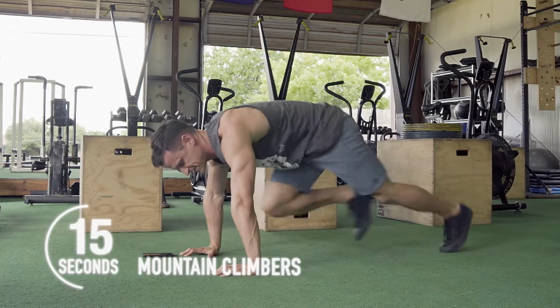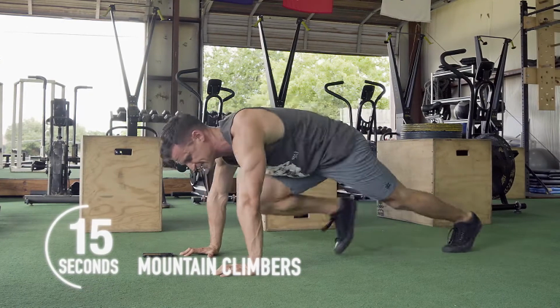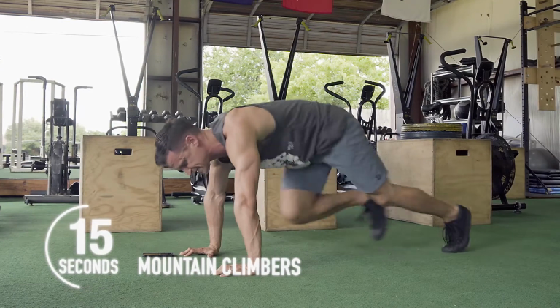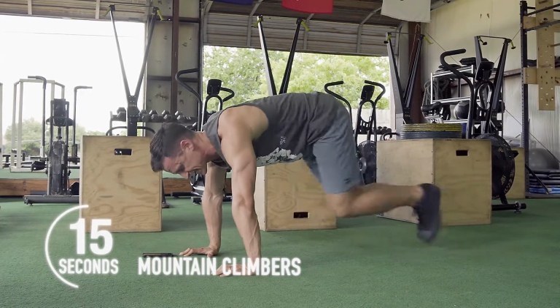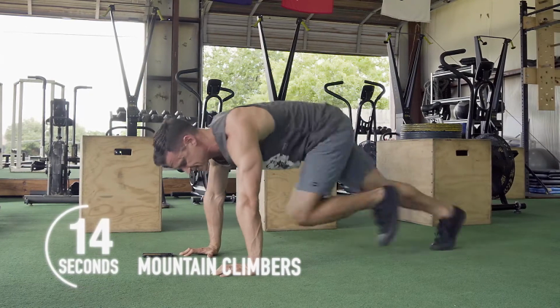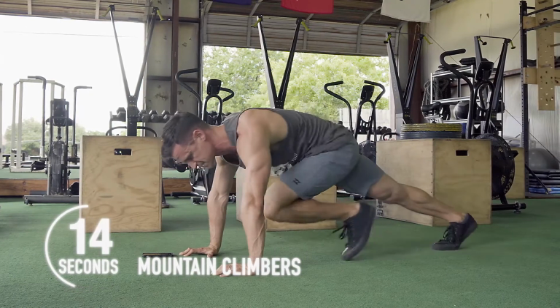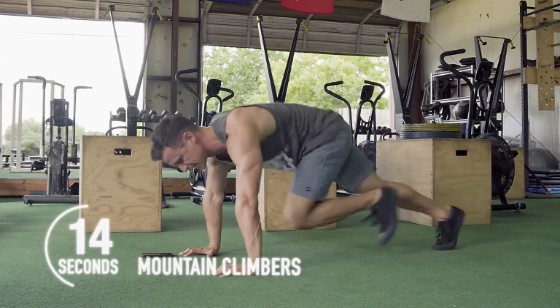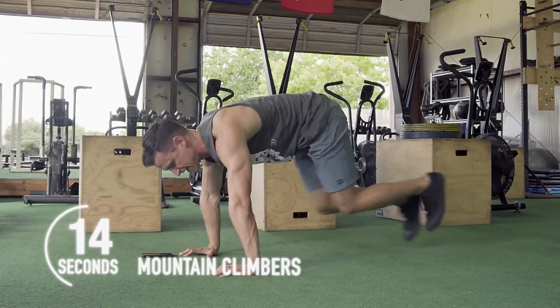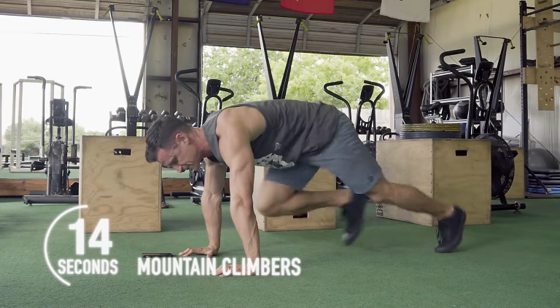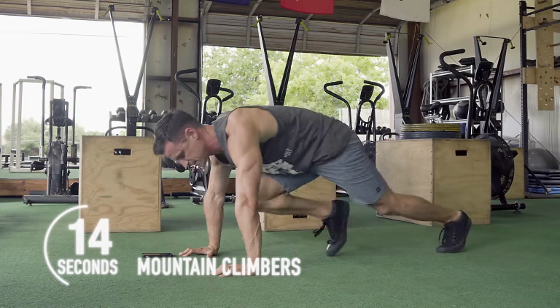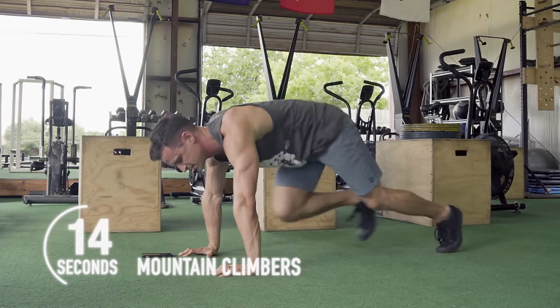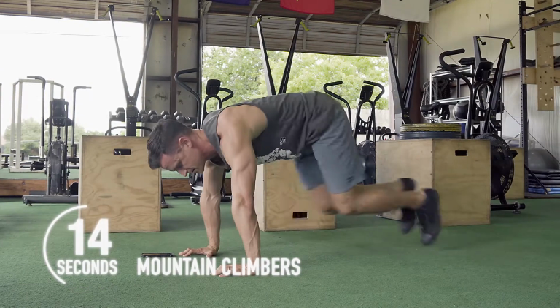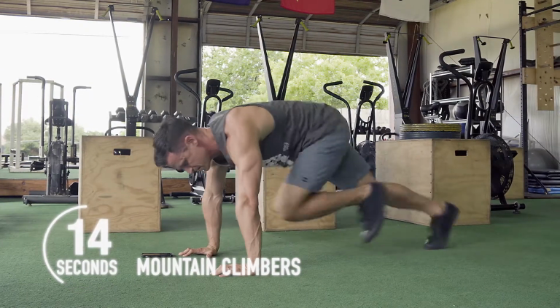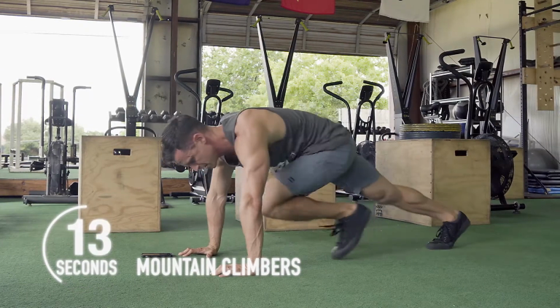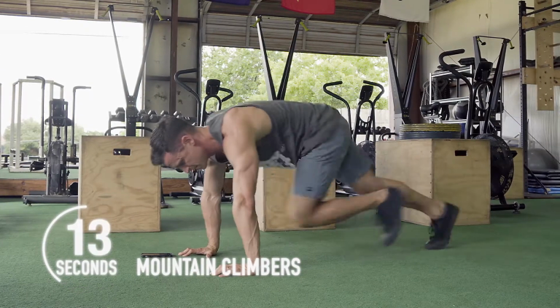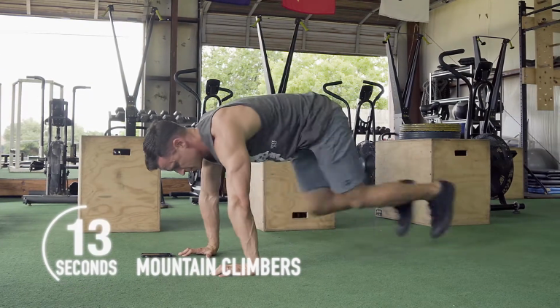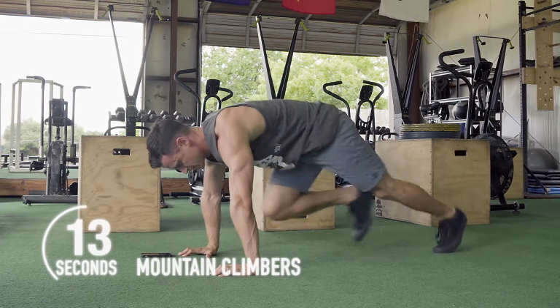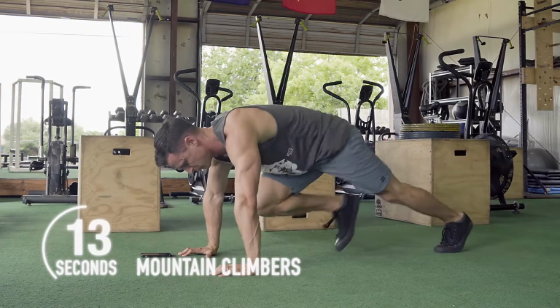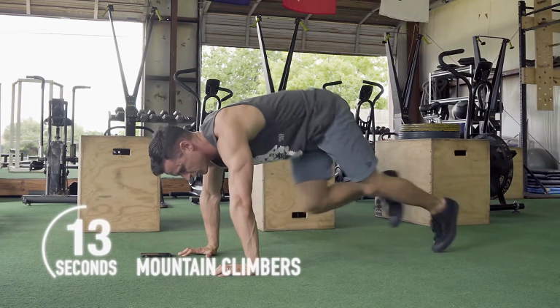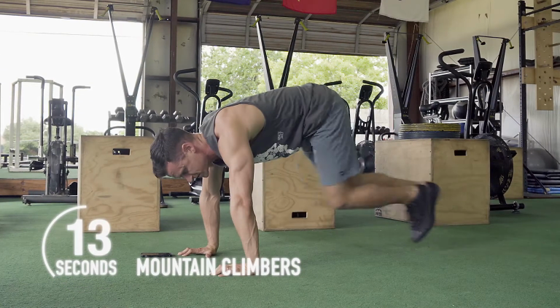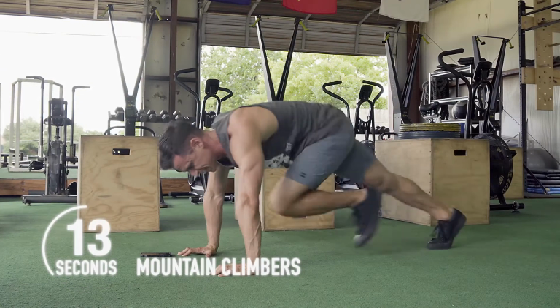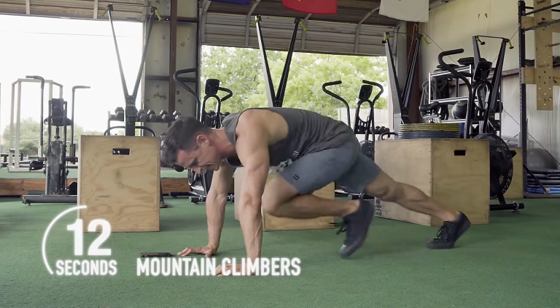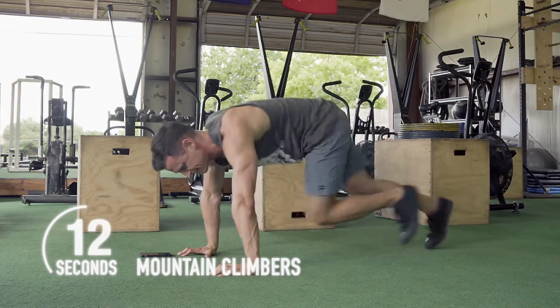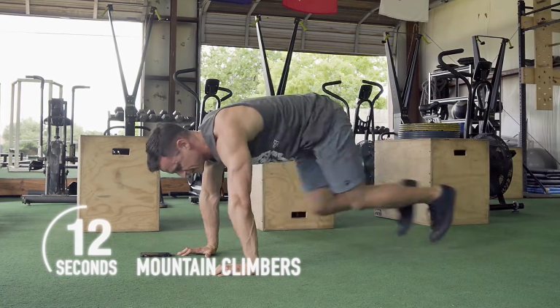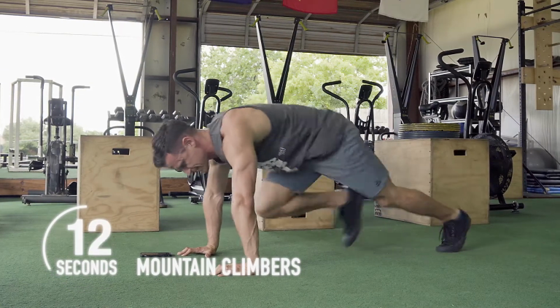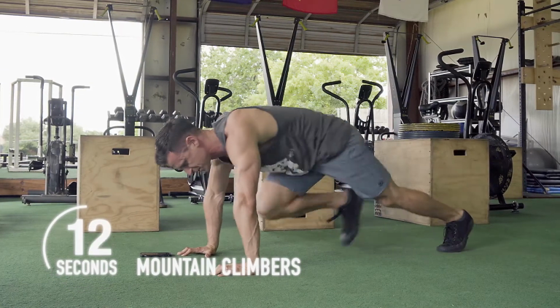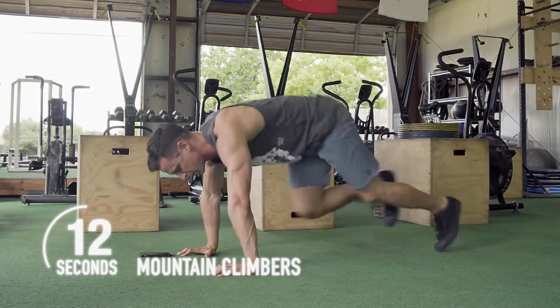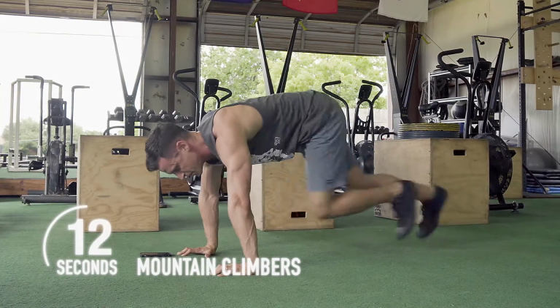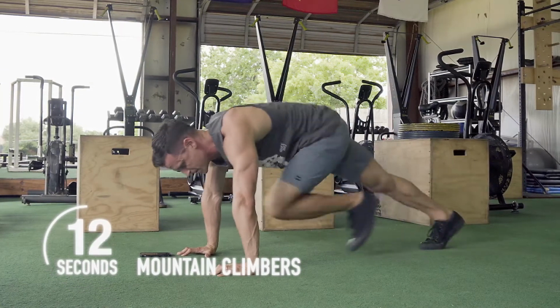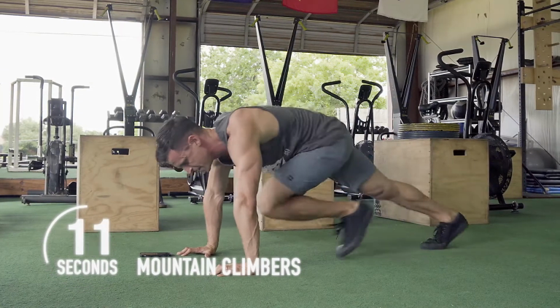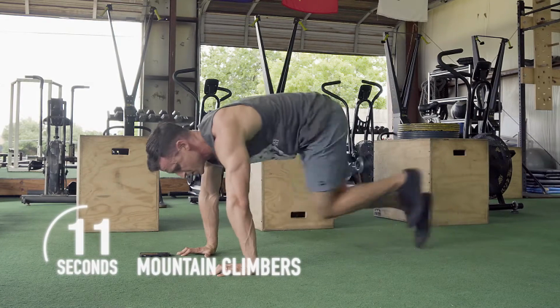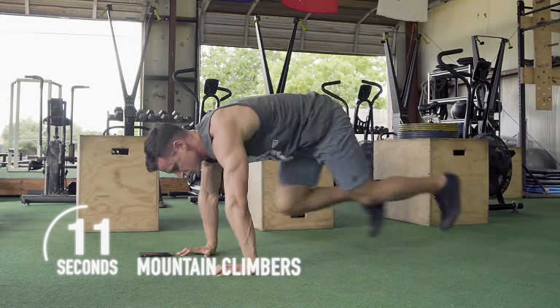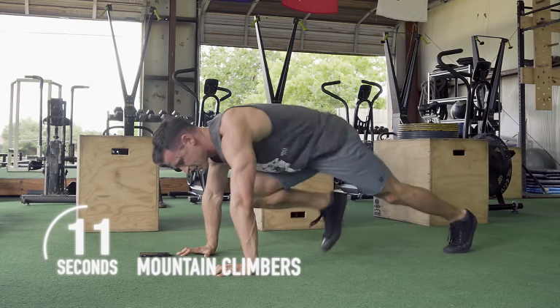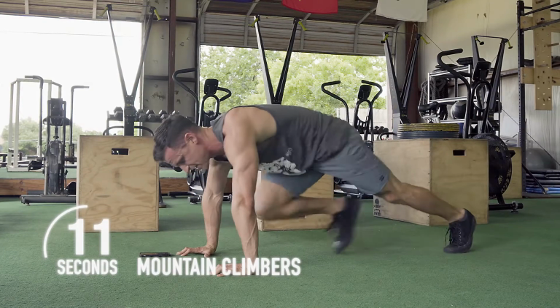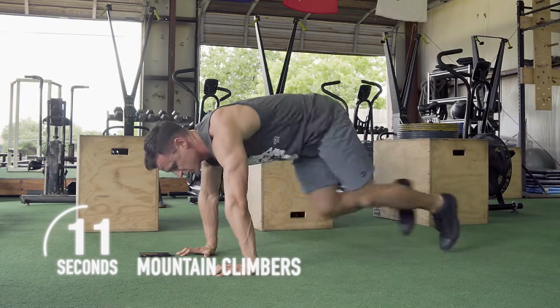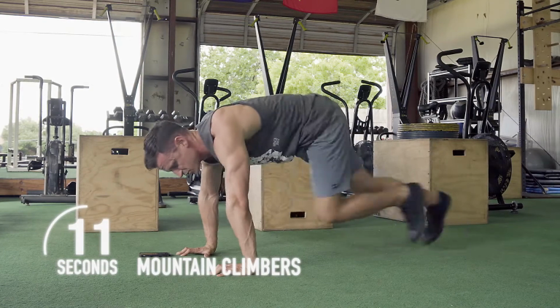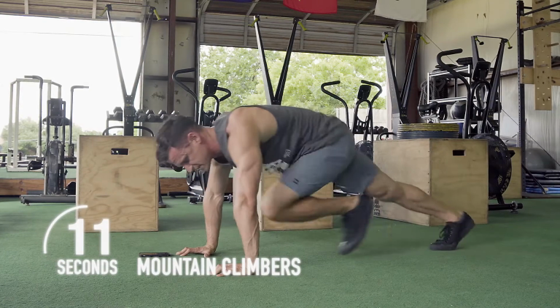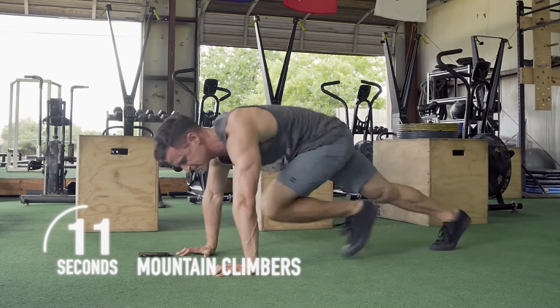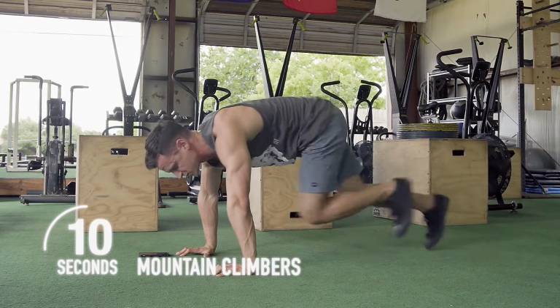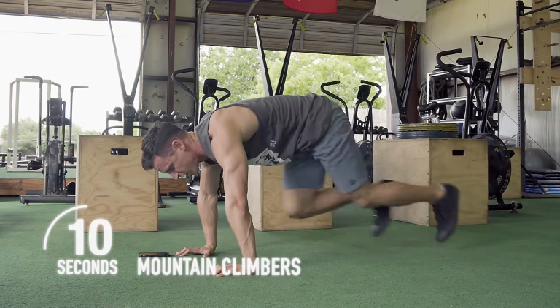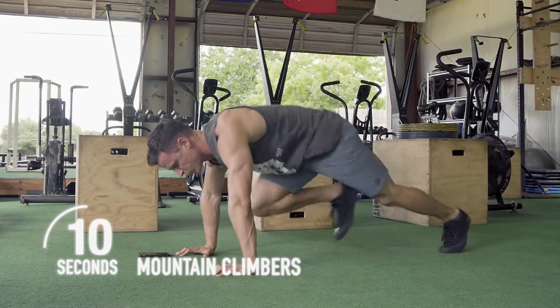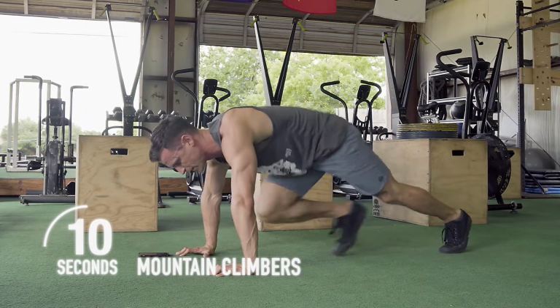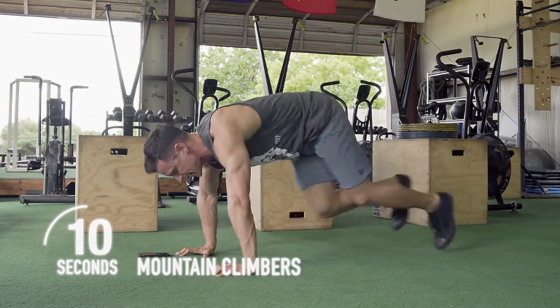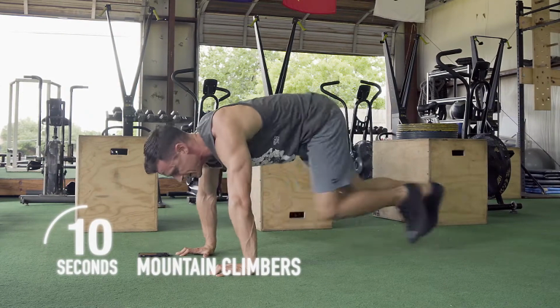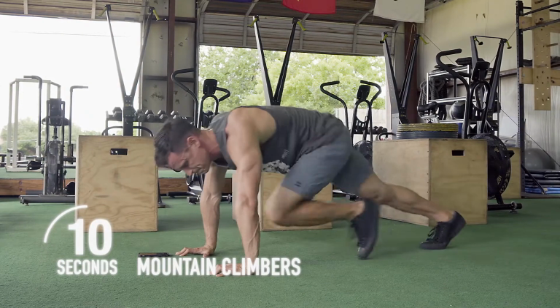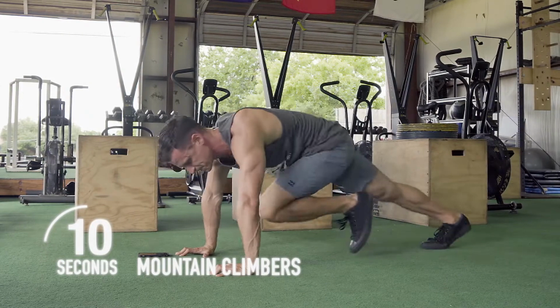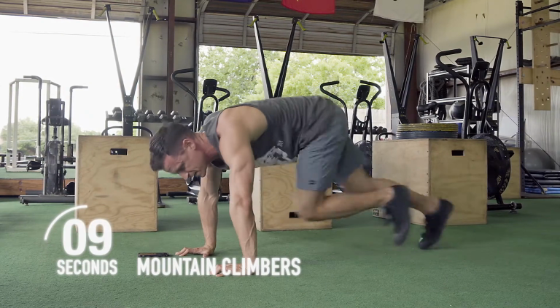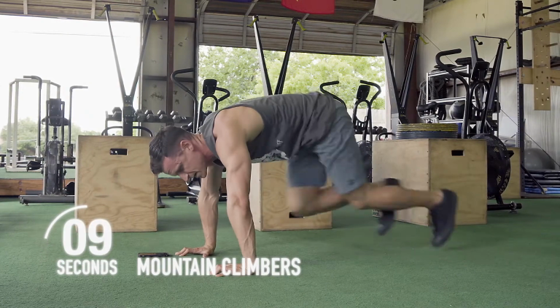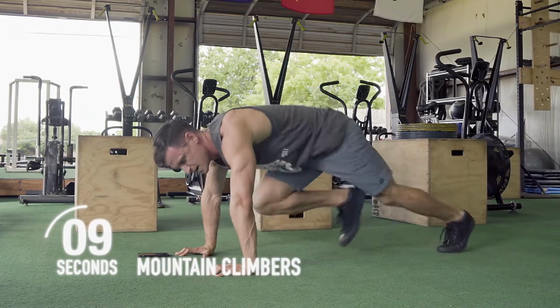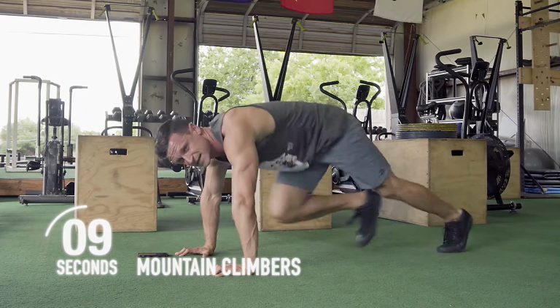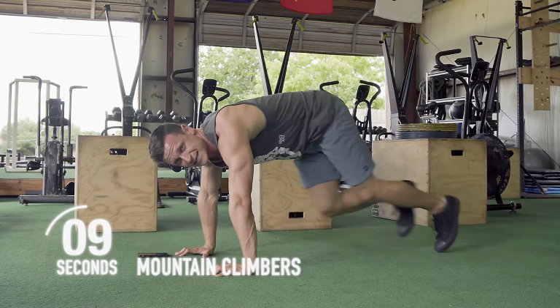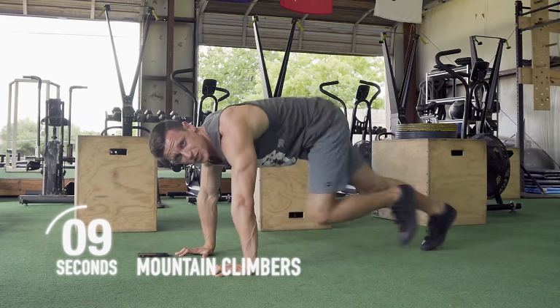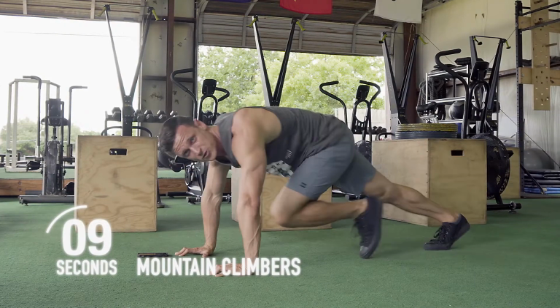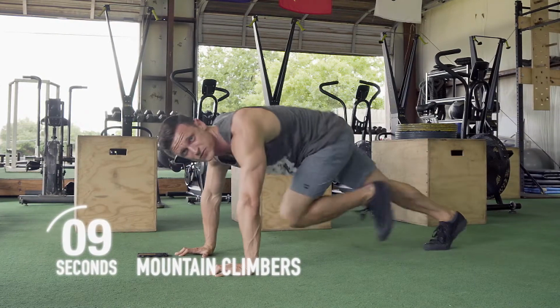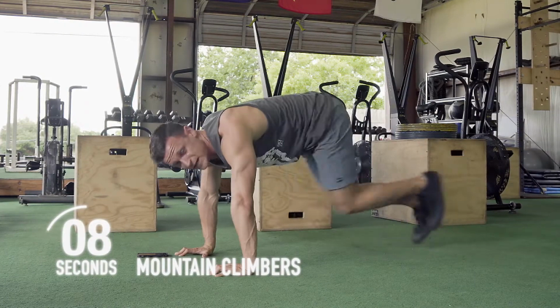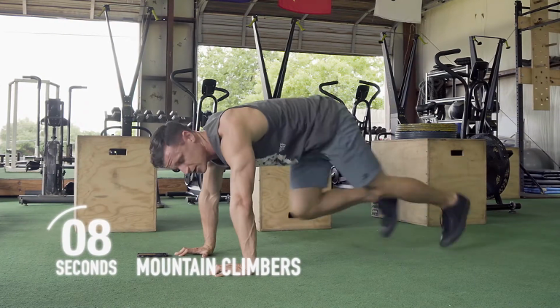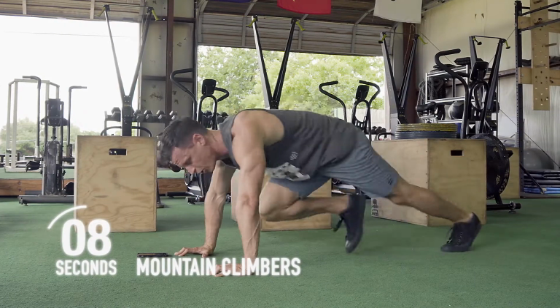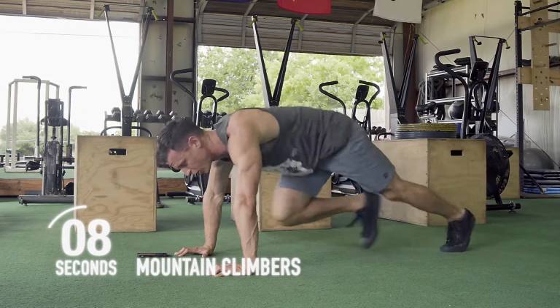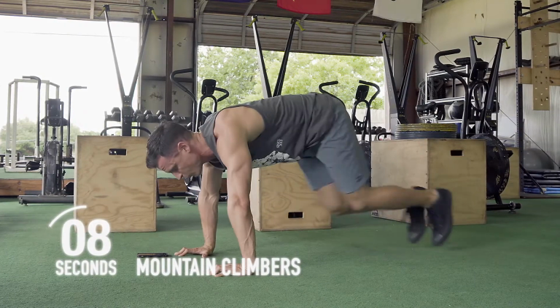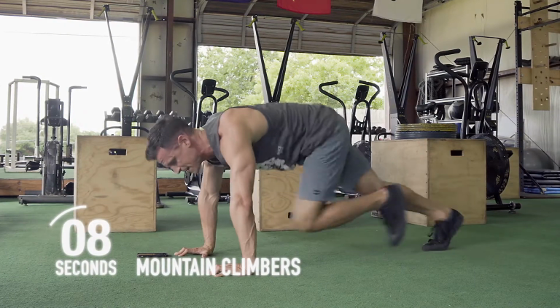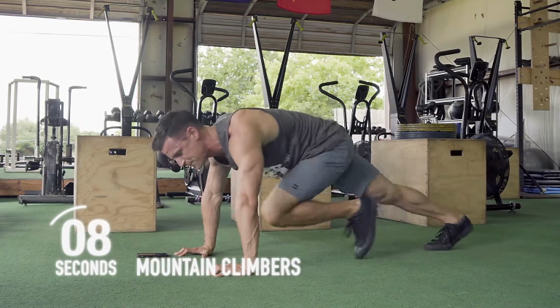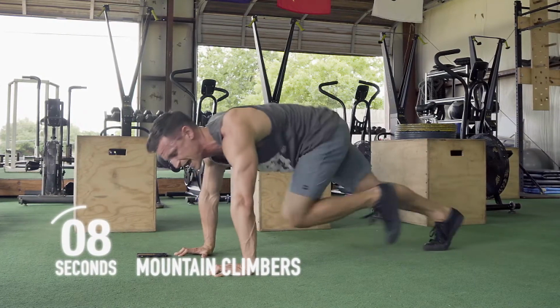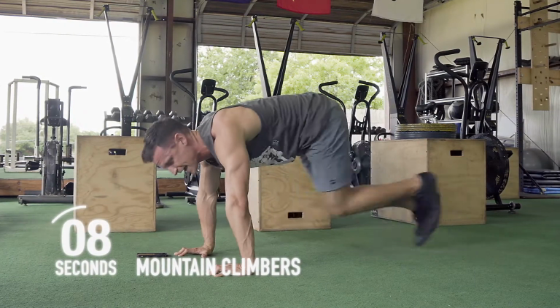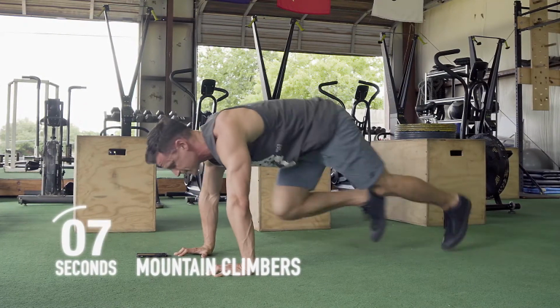Fifteen seconds left — come on, stay in there, let's go. Drive those knees all the way up, get those feet all the way back.